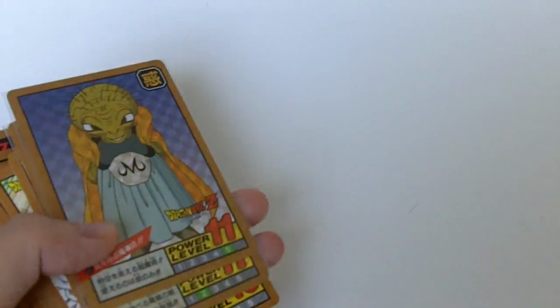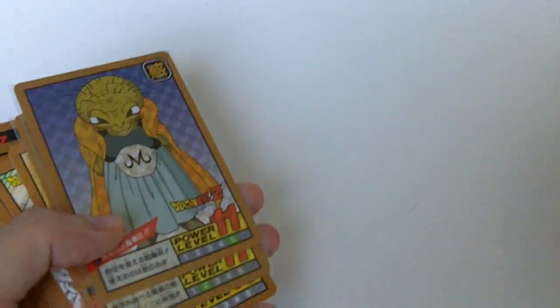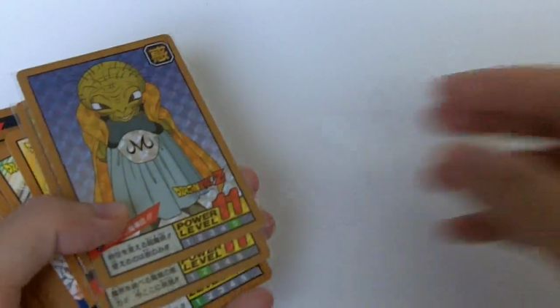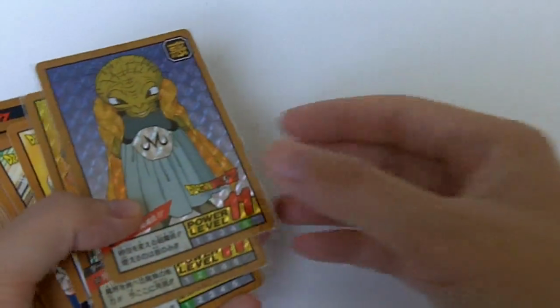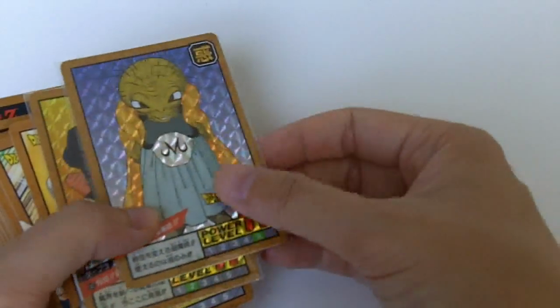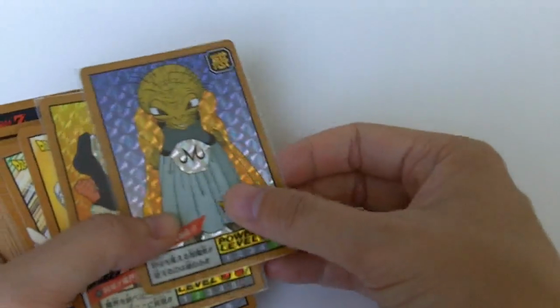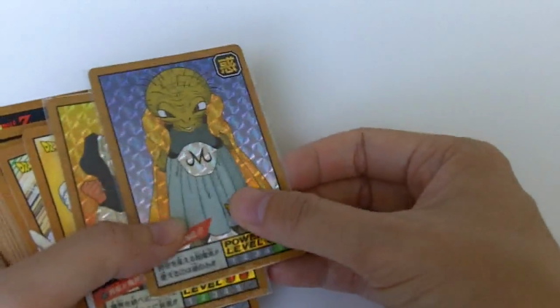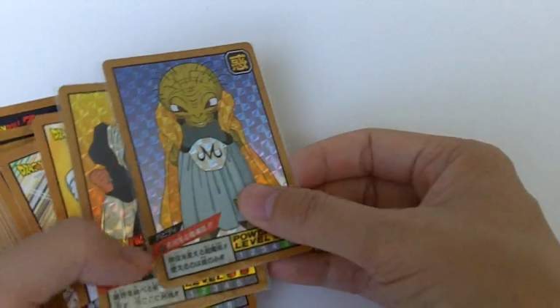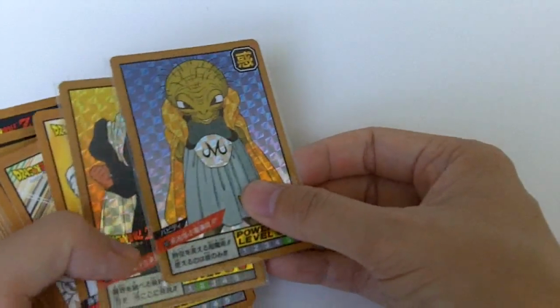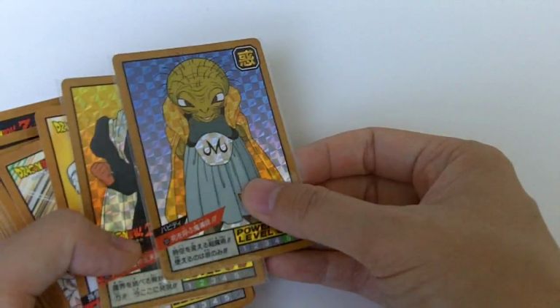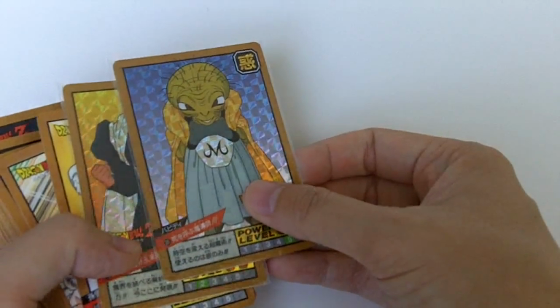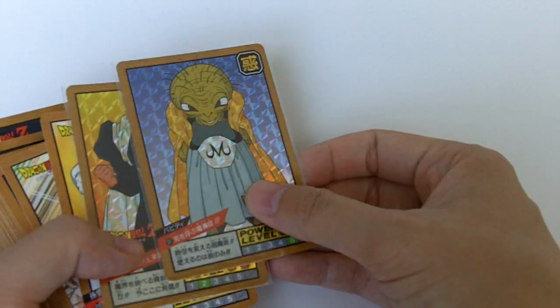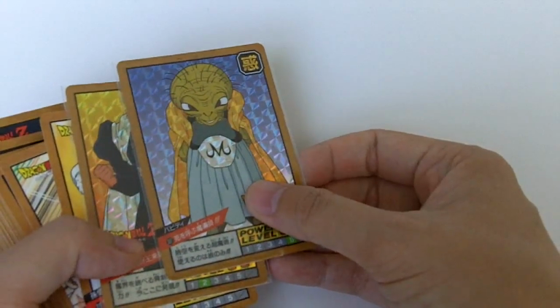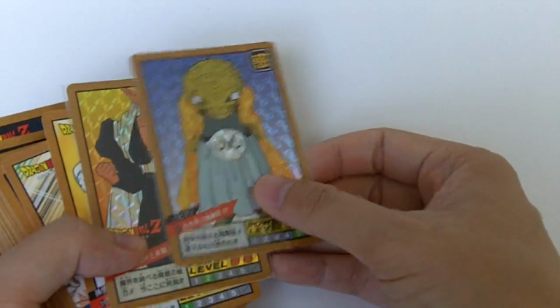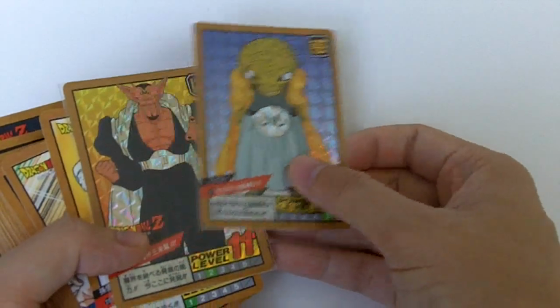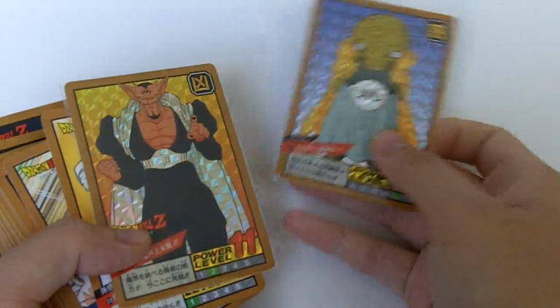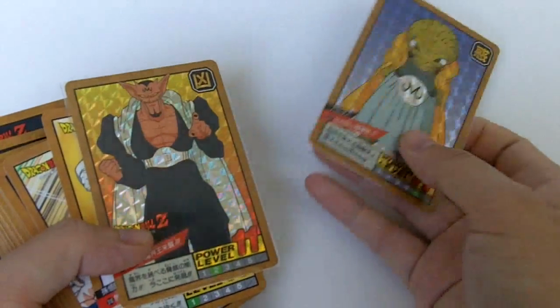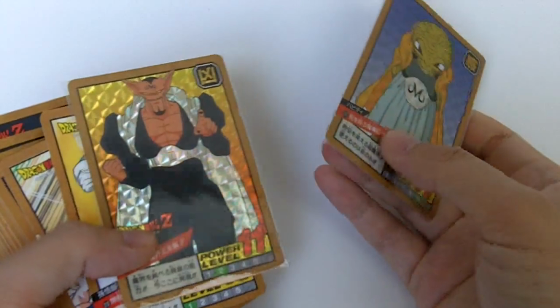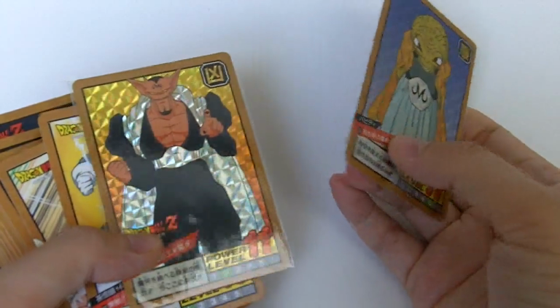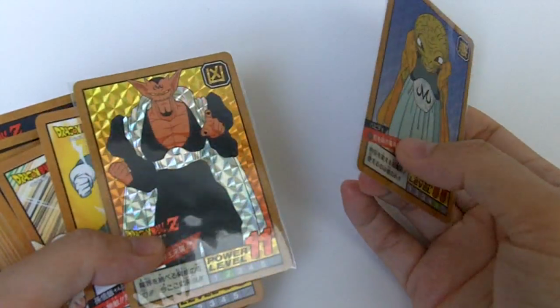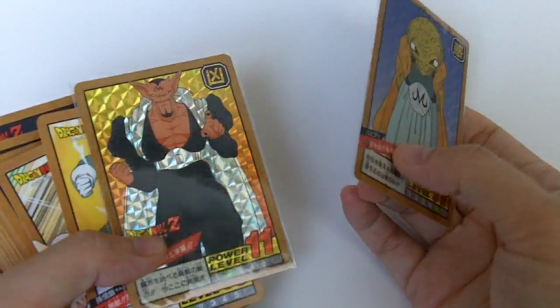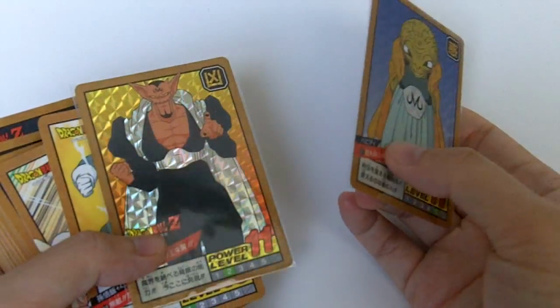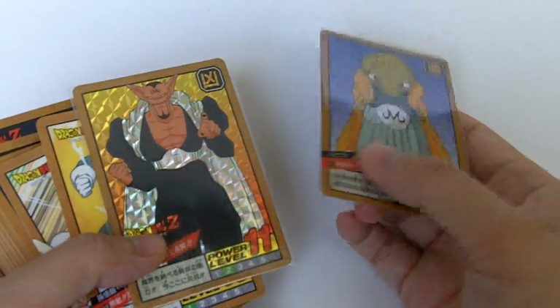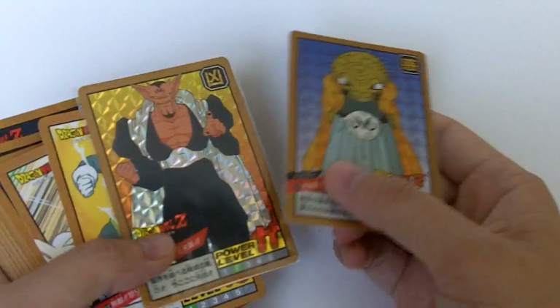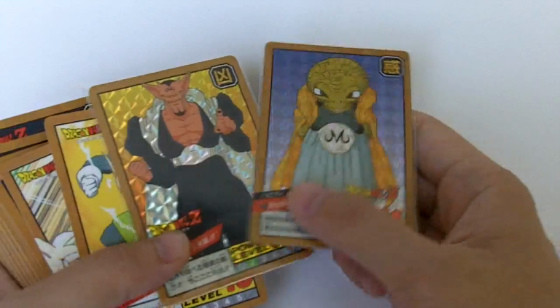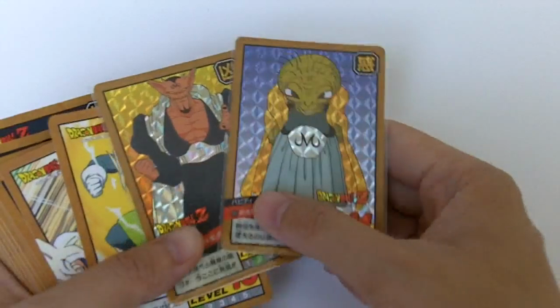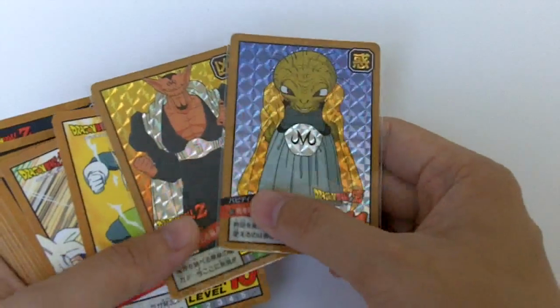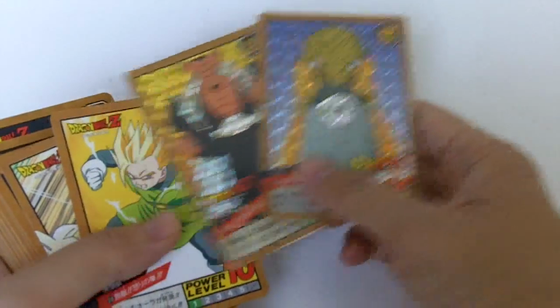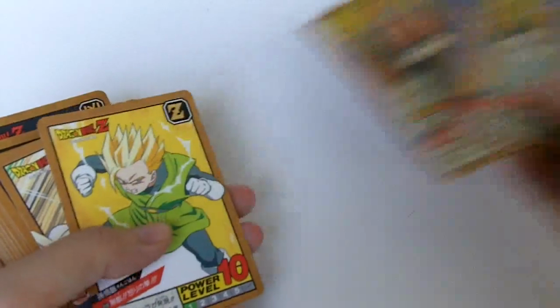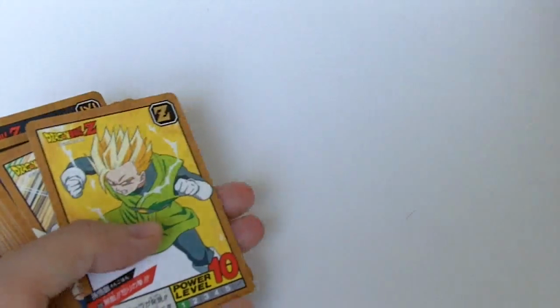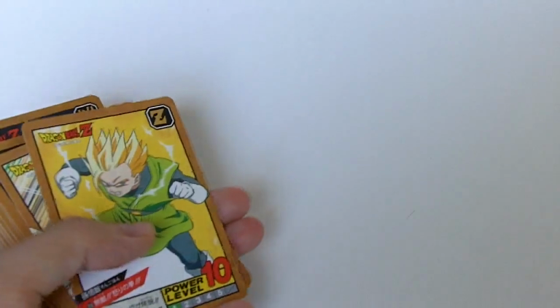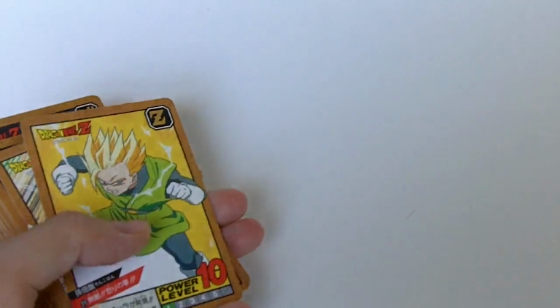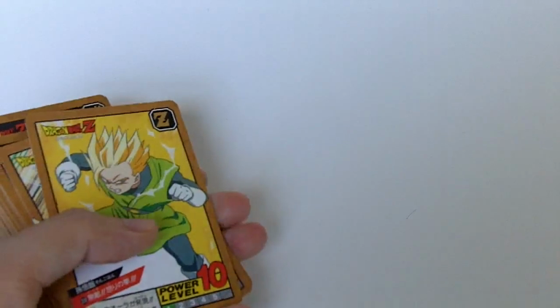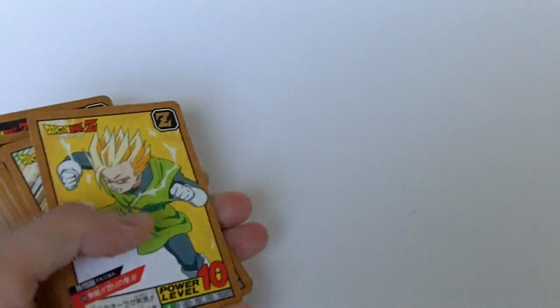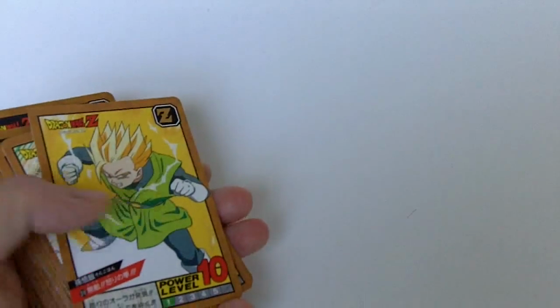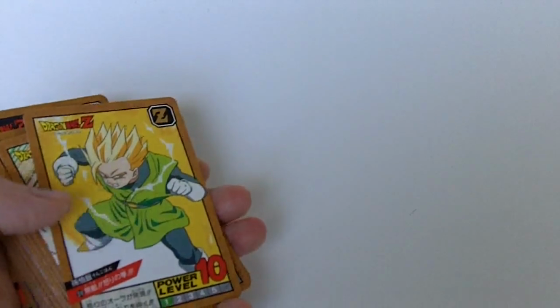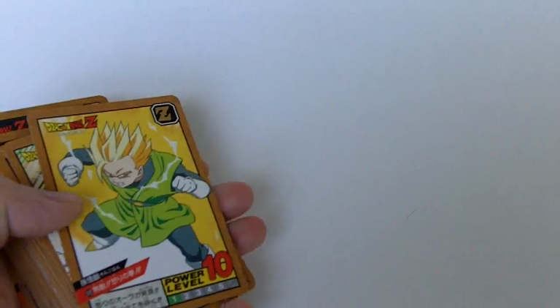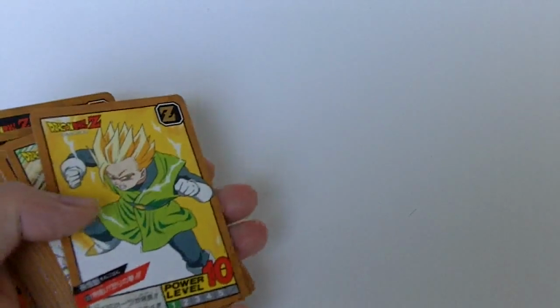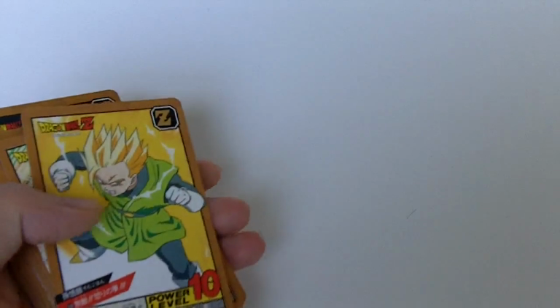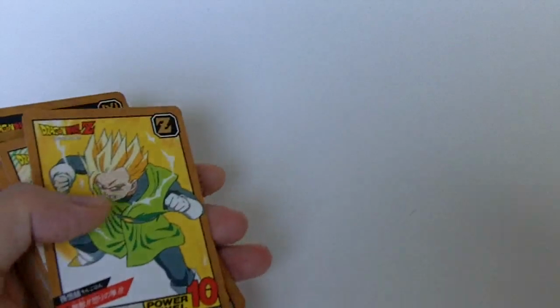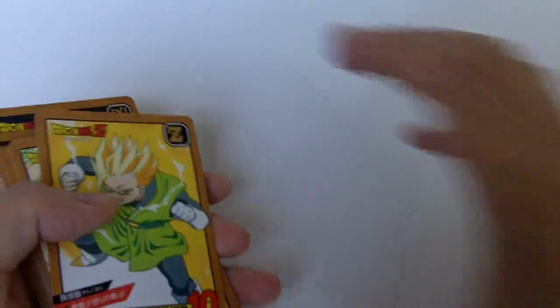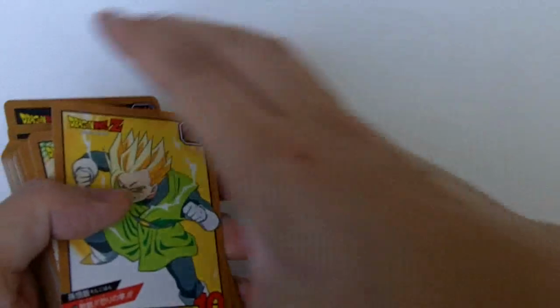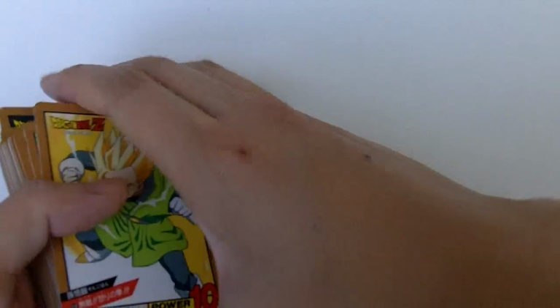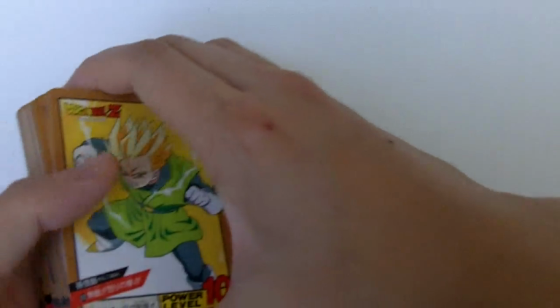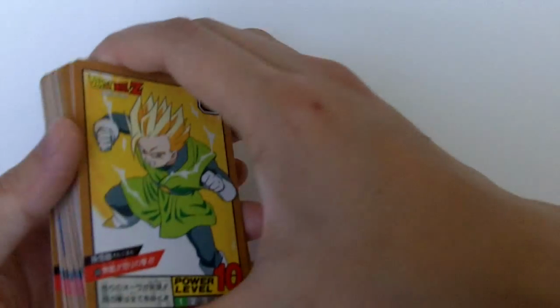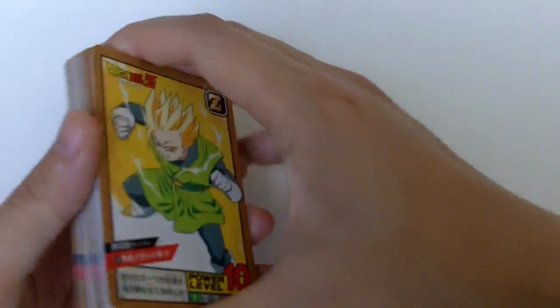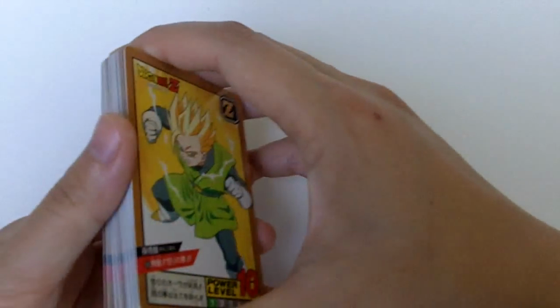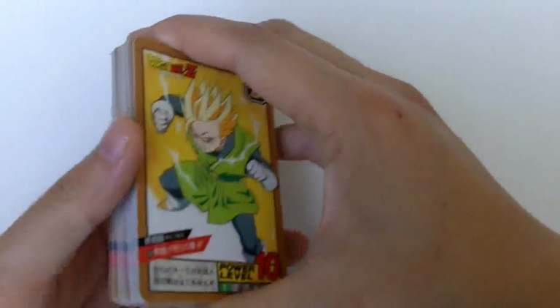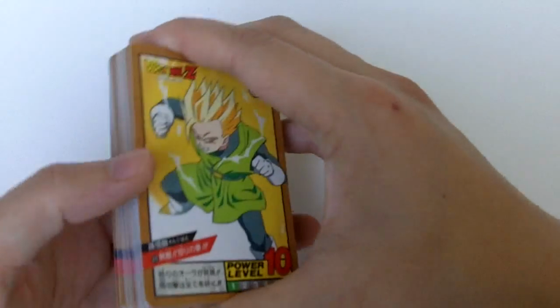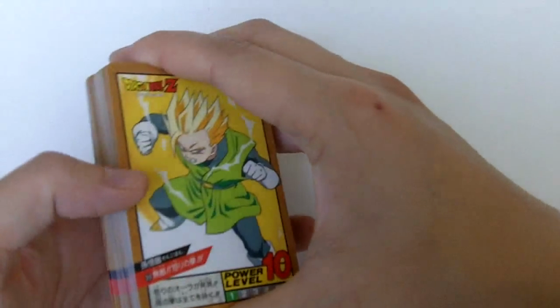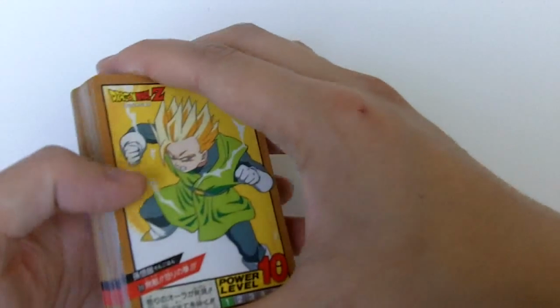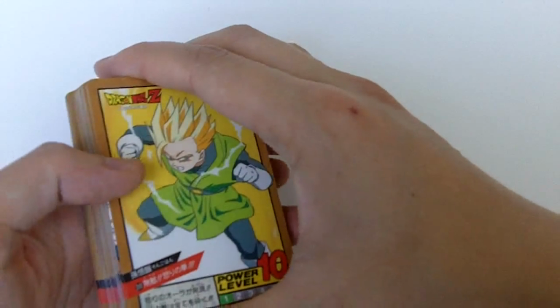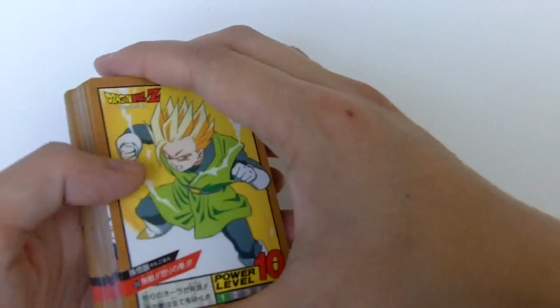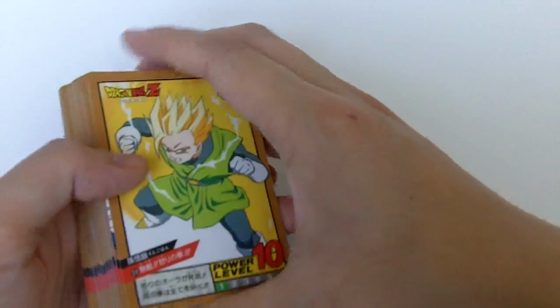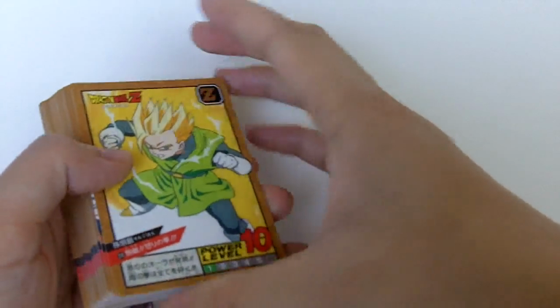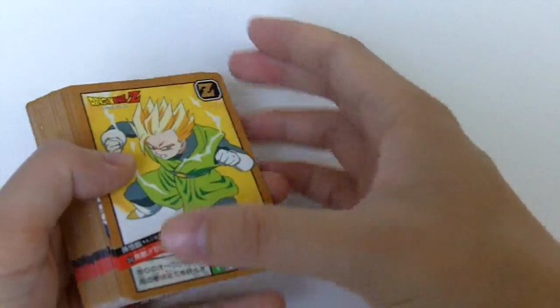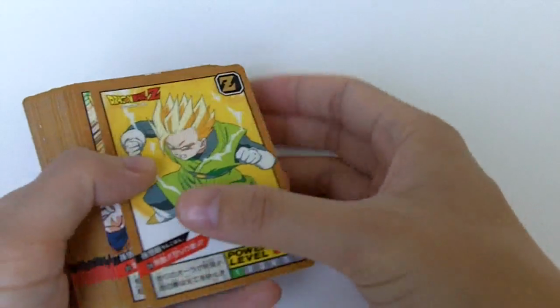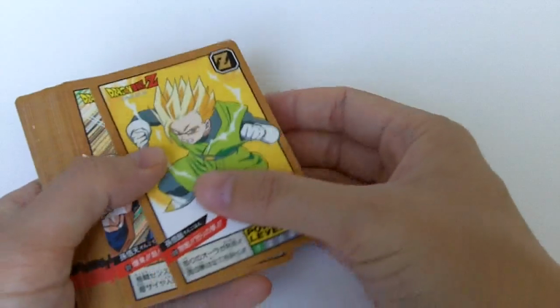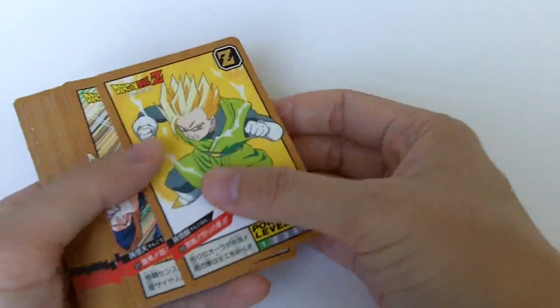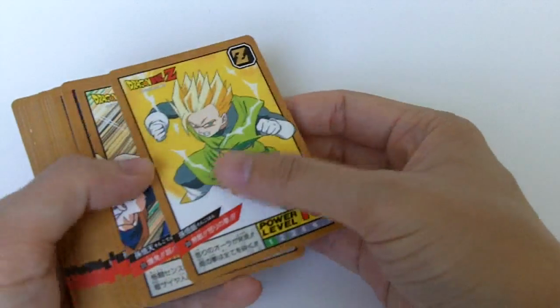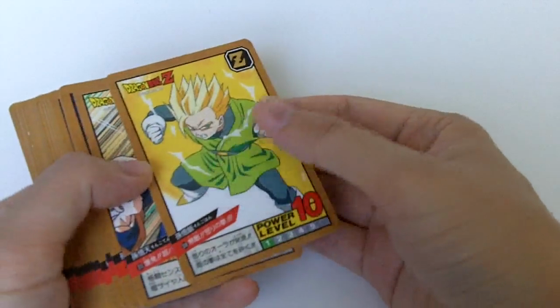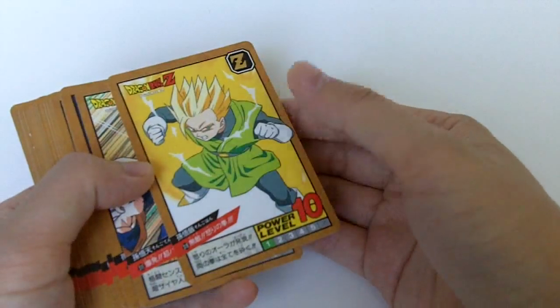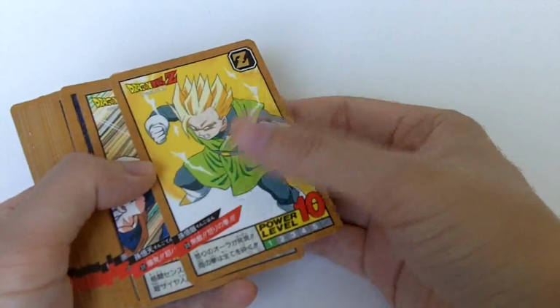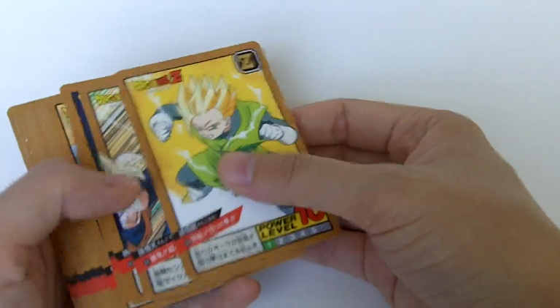And here are the two regular prisms. And here are the normals — there's 38 normal cards.